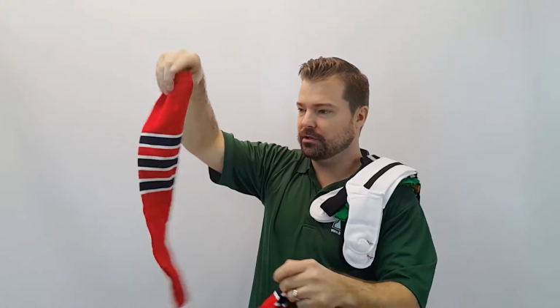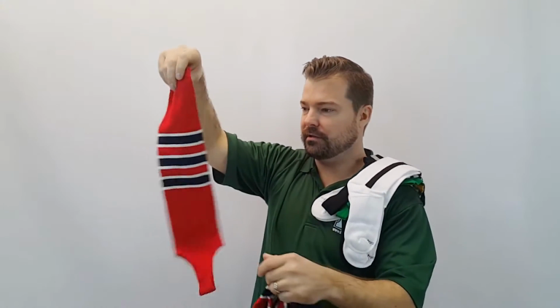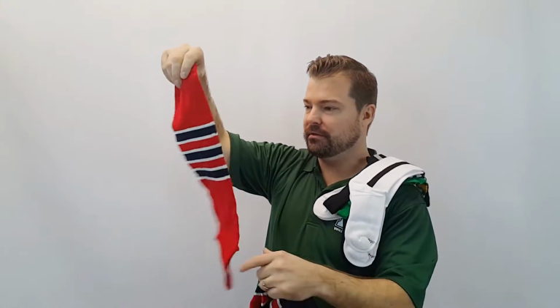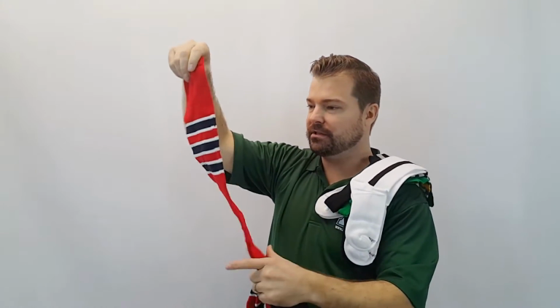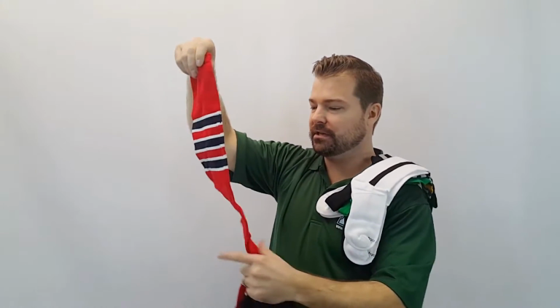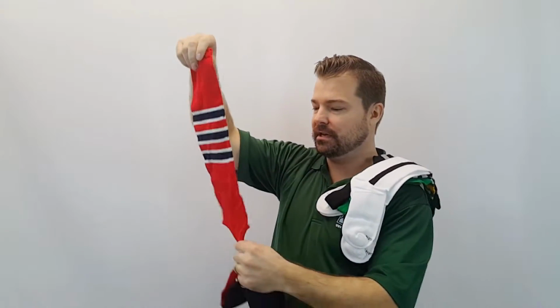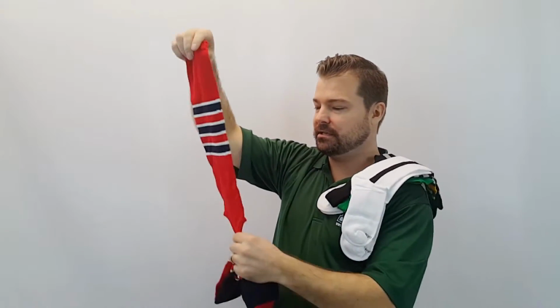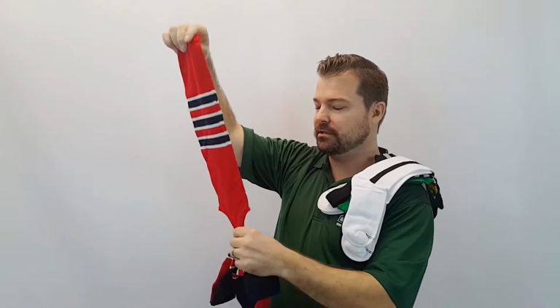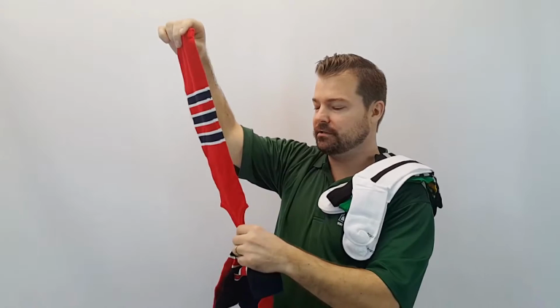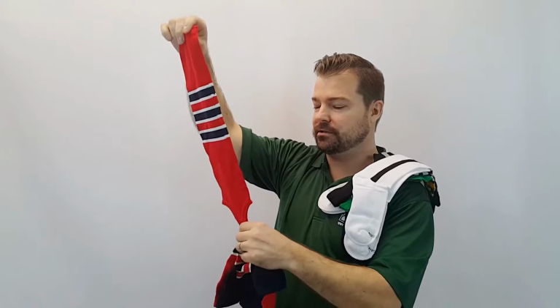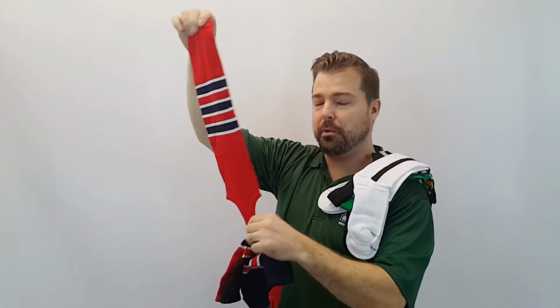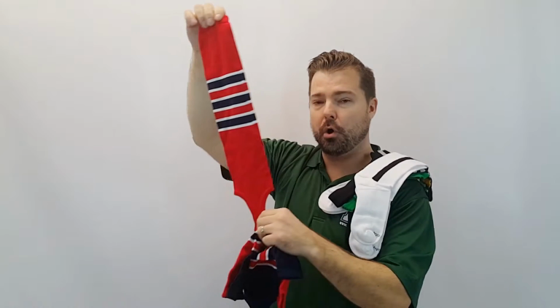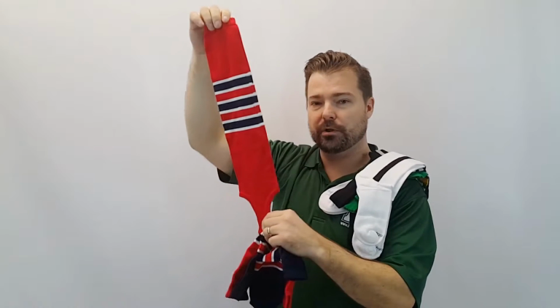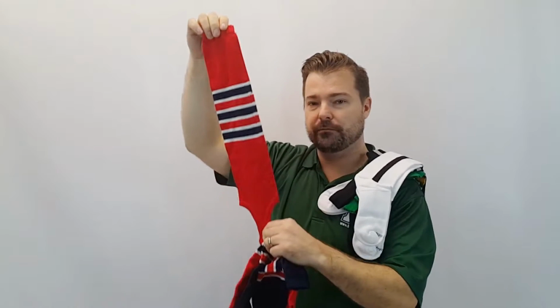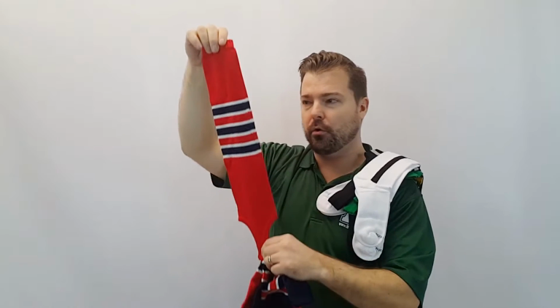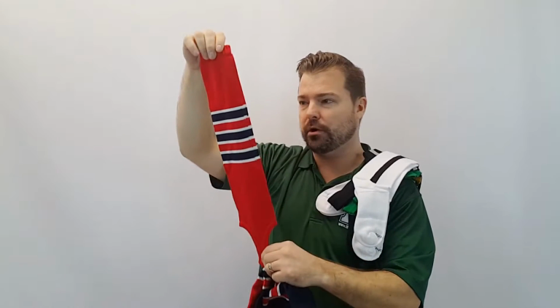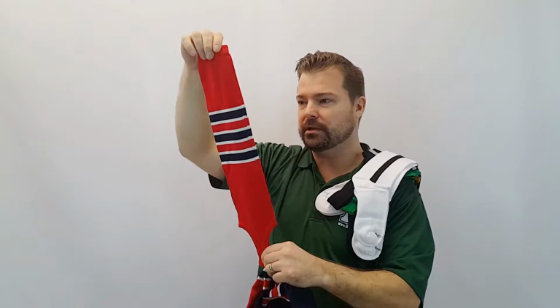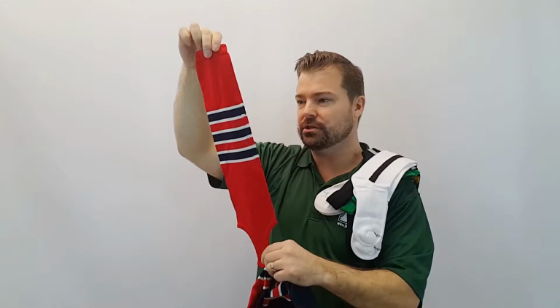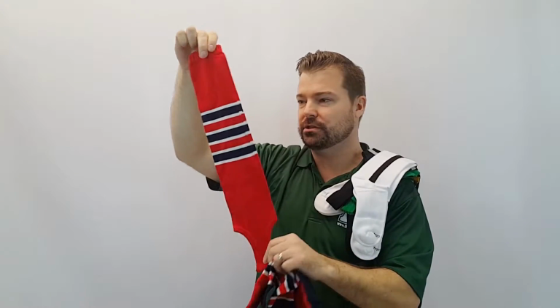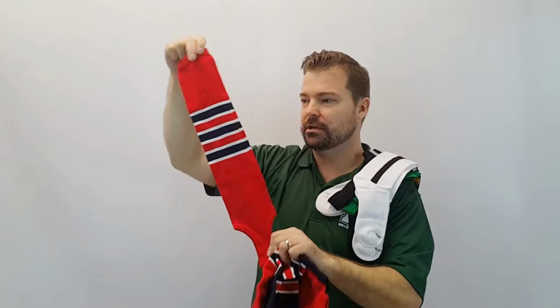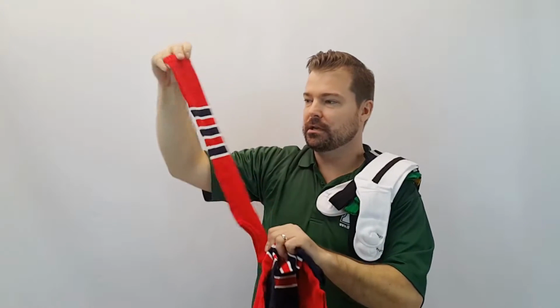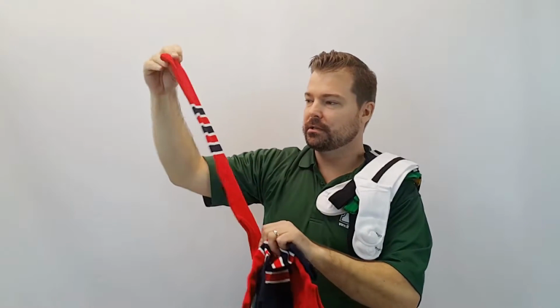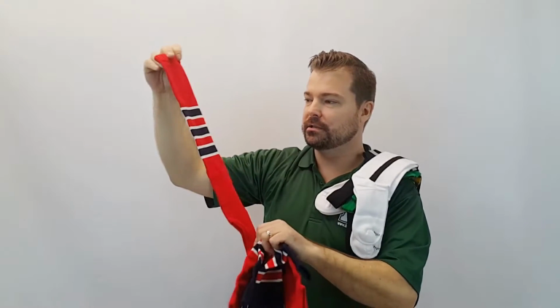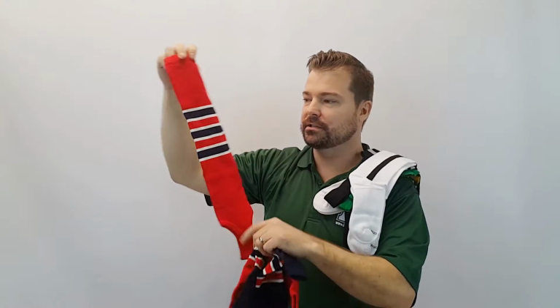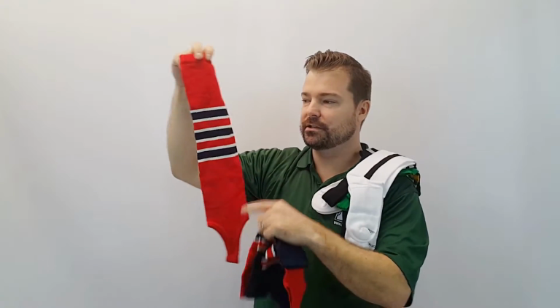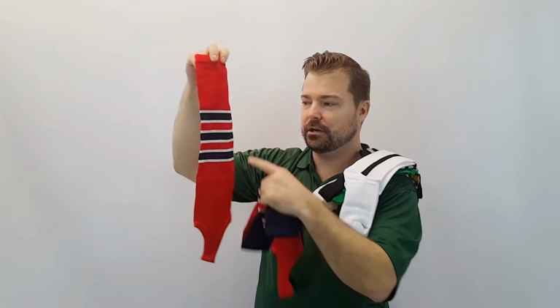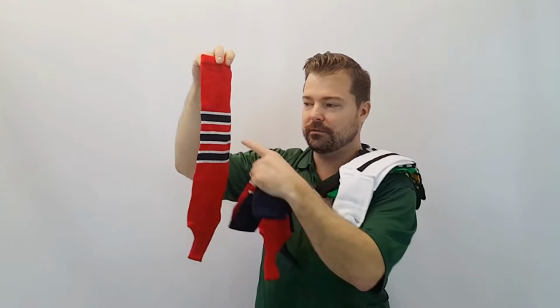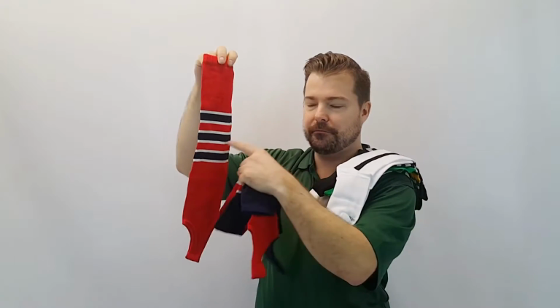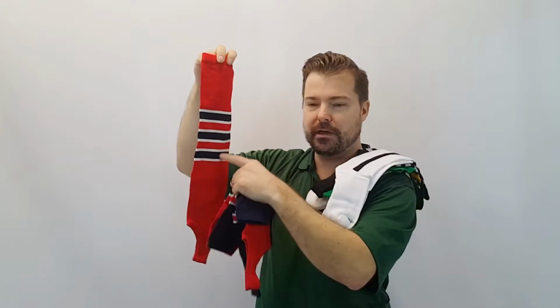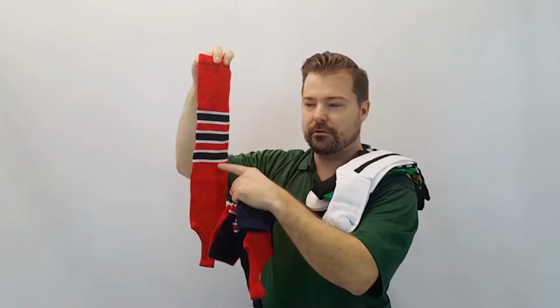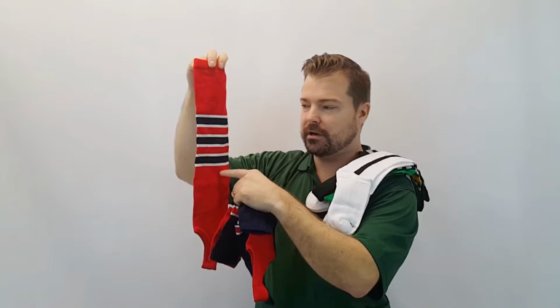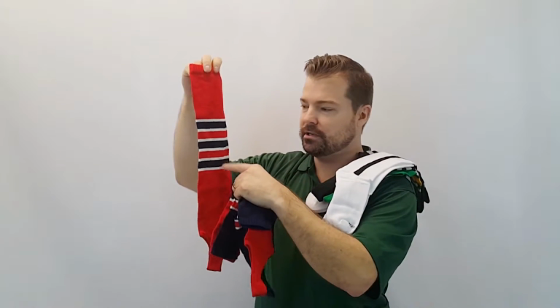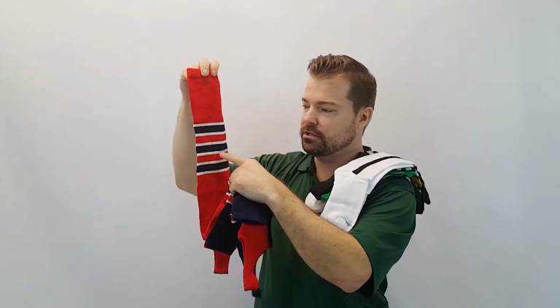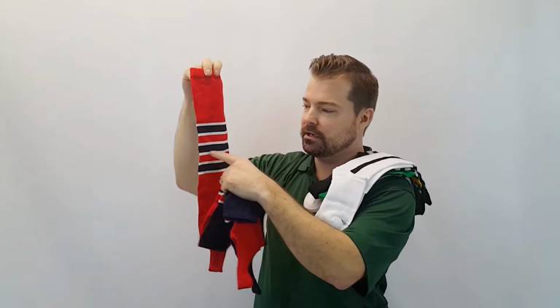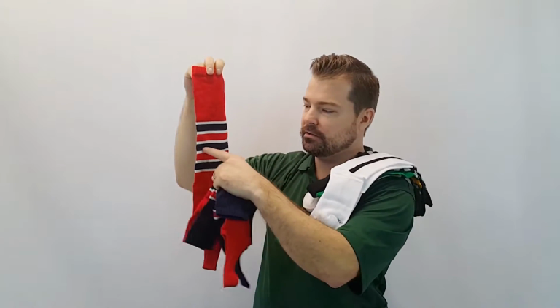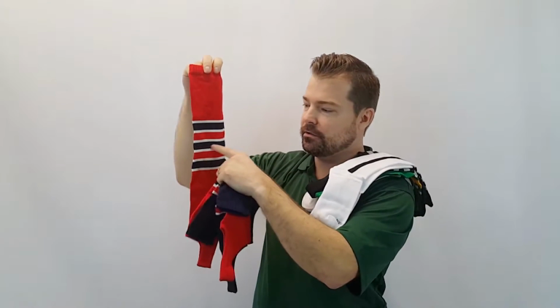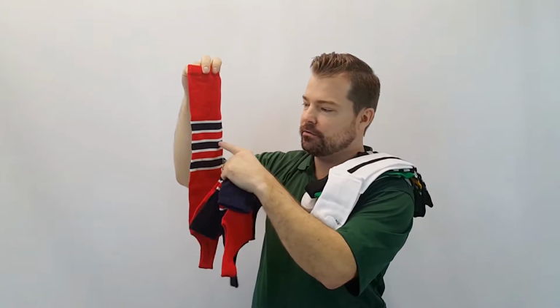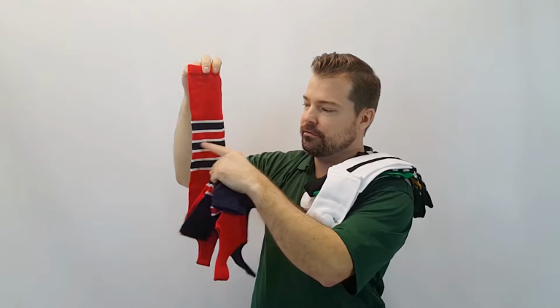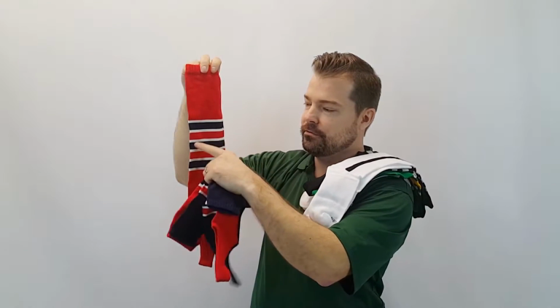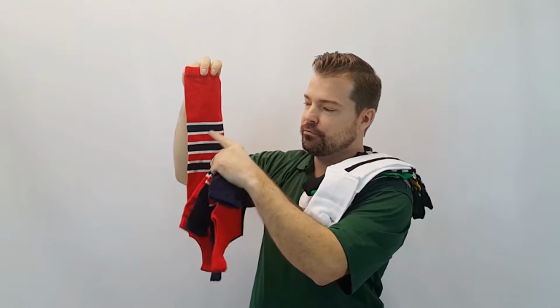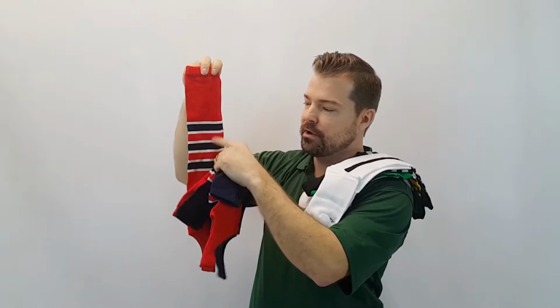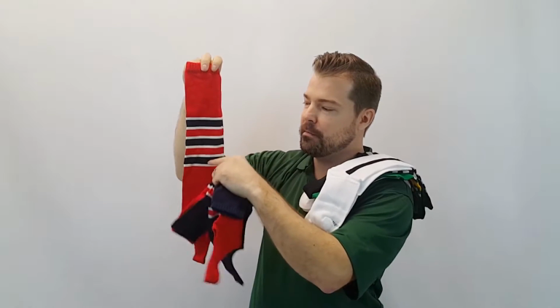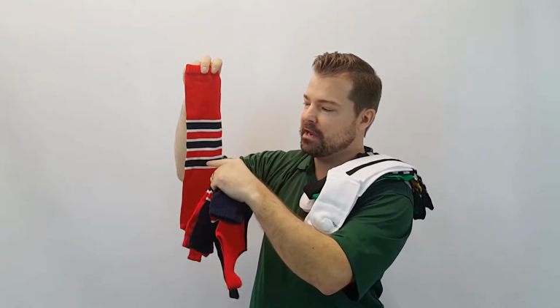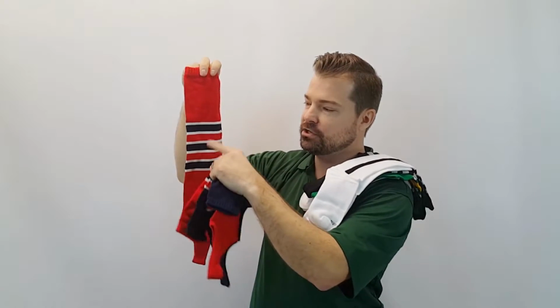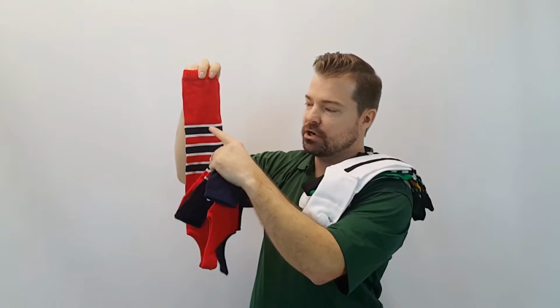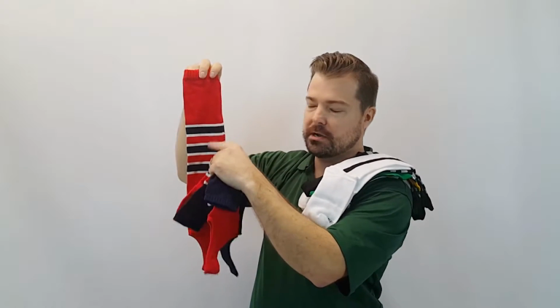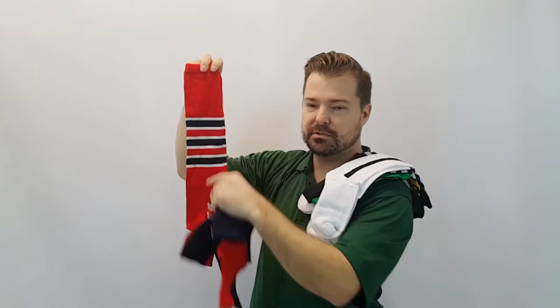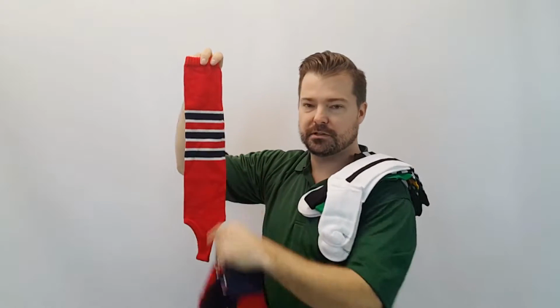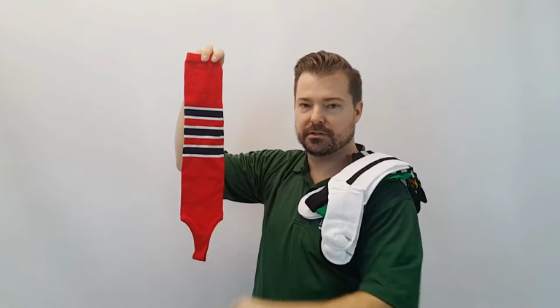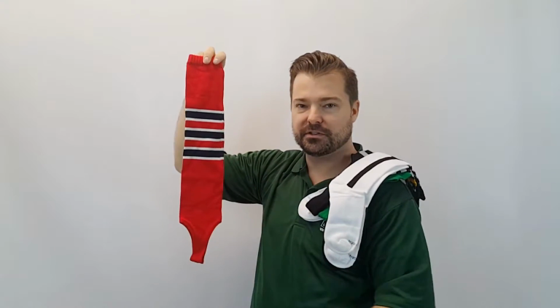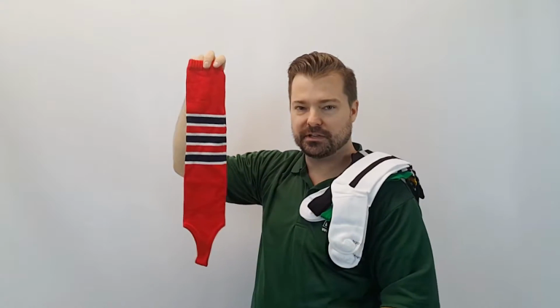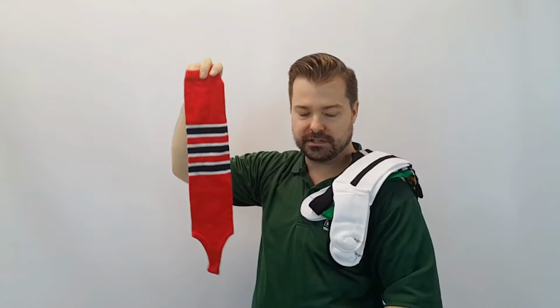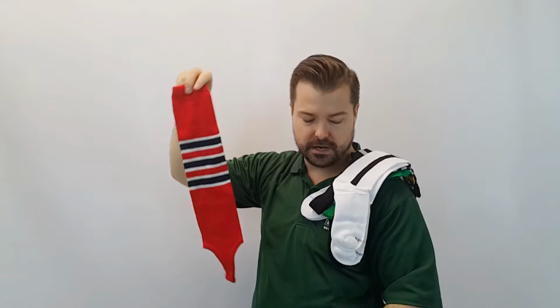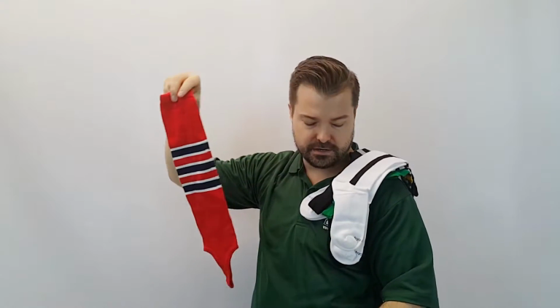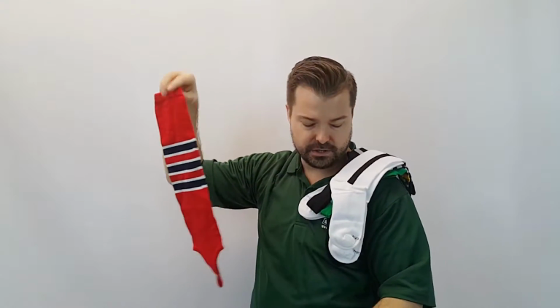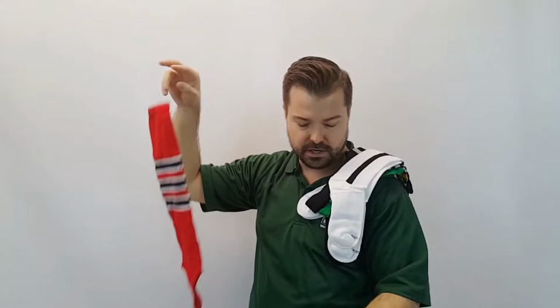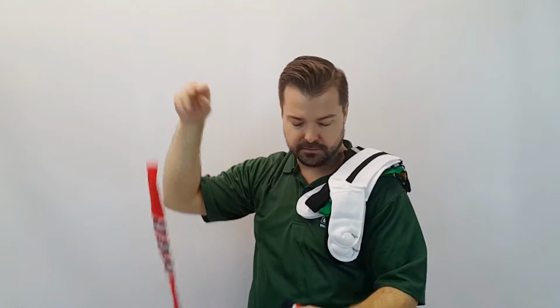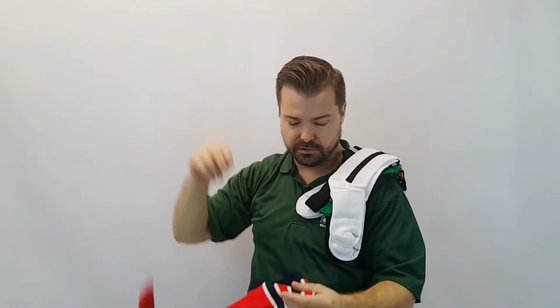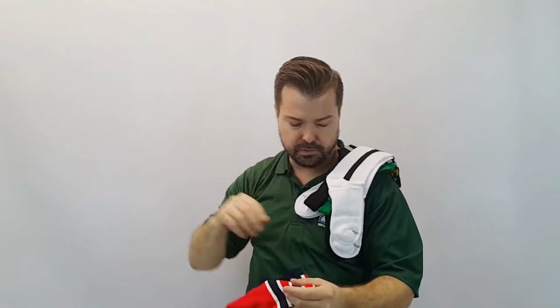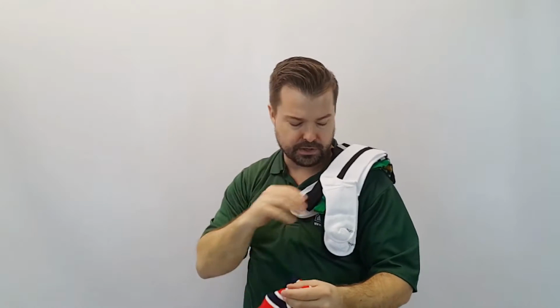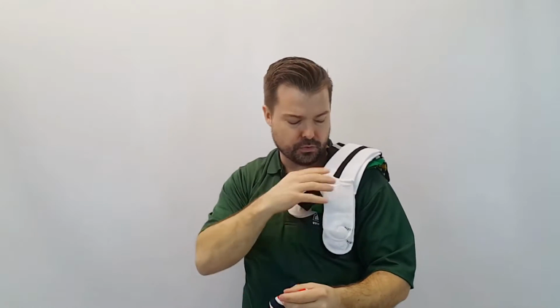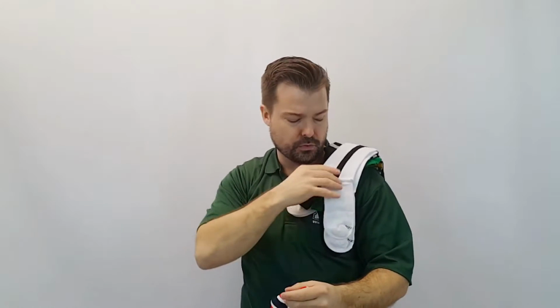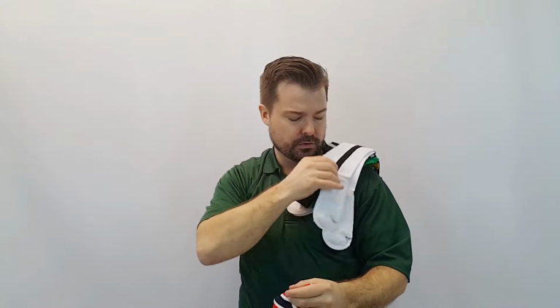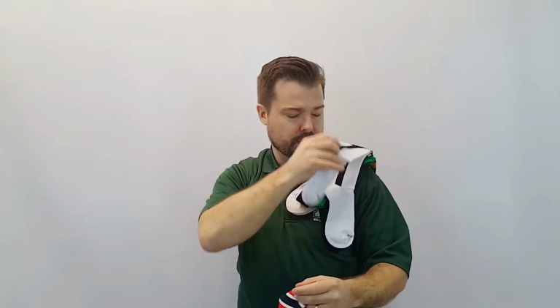We also have this size here — this is a pony four inch. This is called a feather edge. You've got the three main stripes and the six outer stripes. Pretty cool.